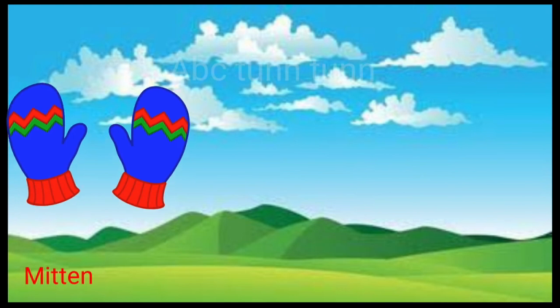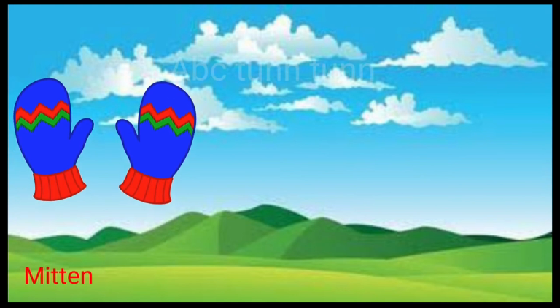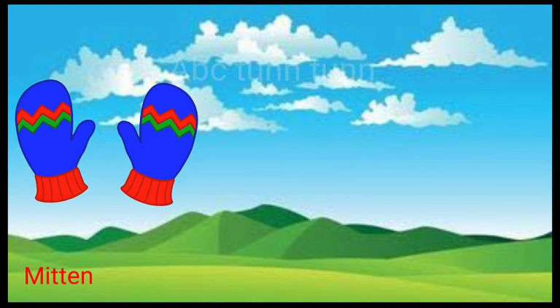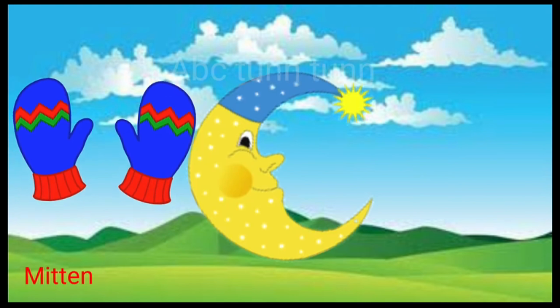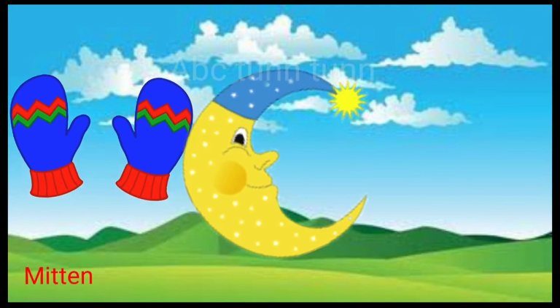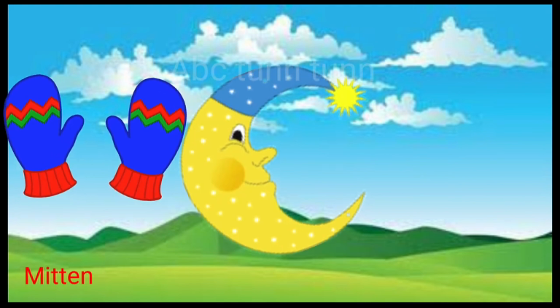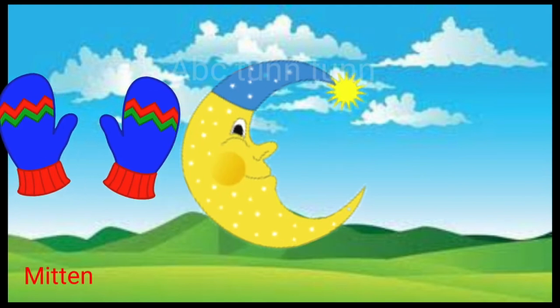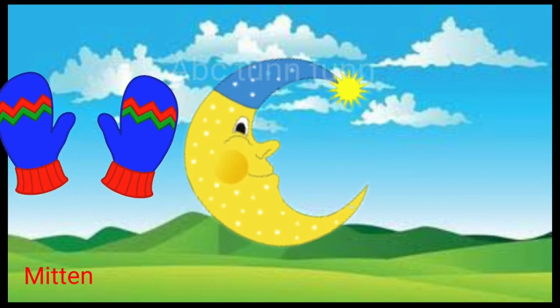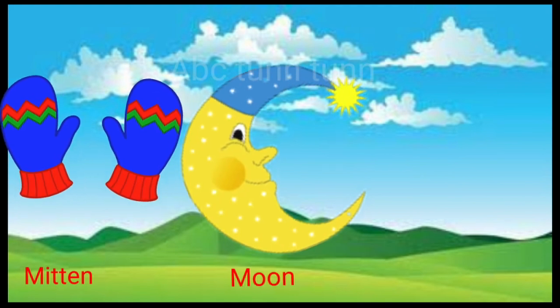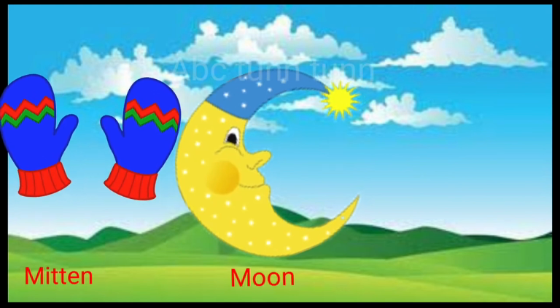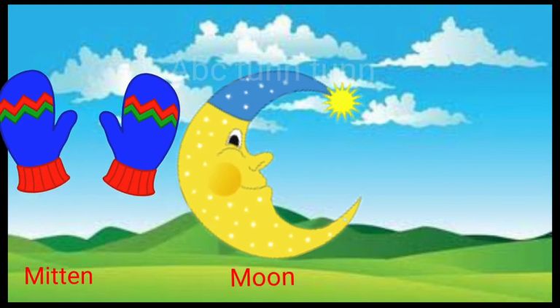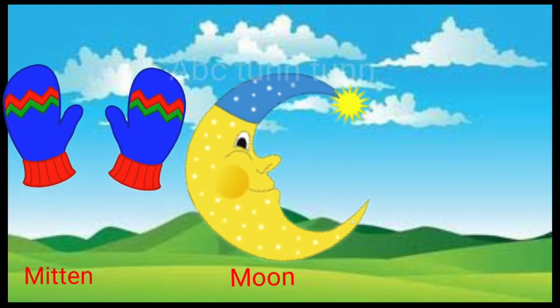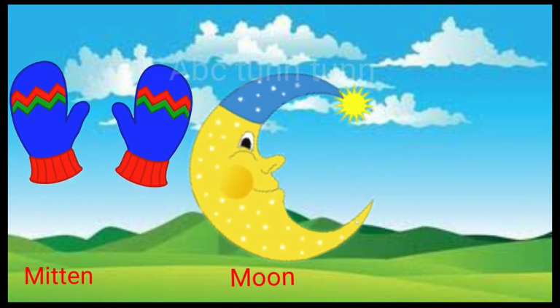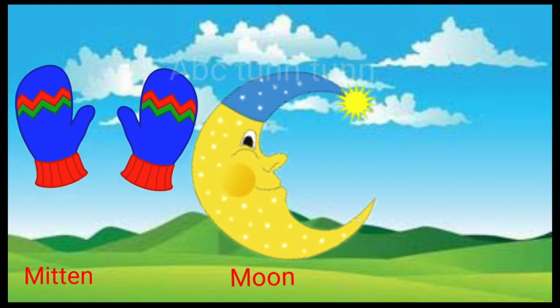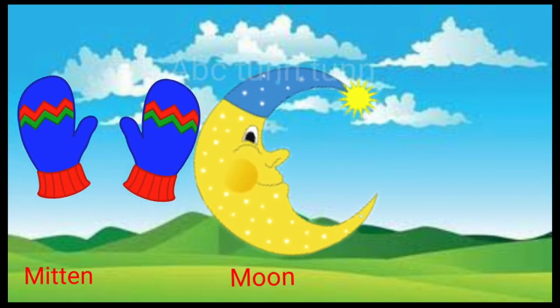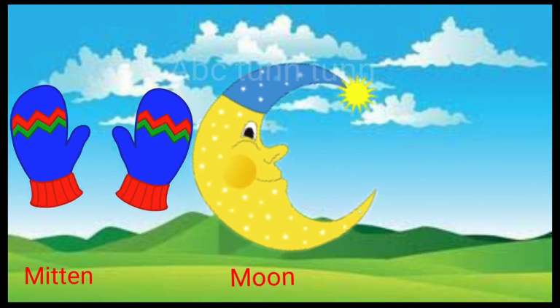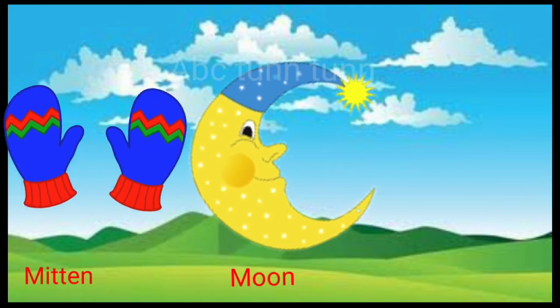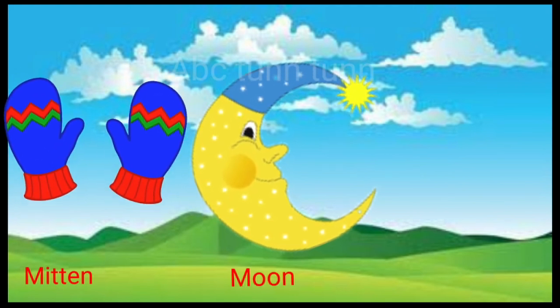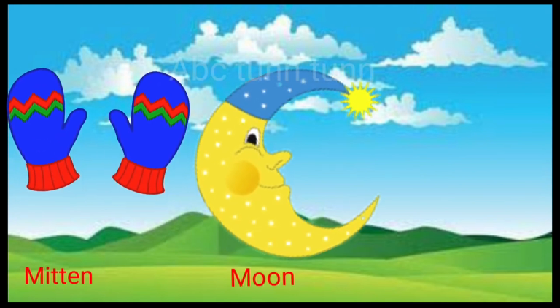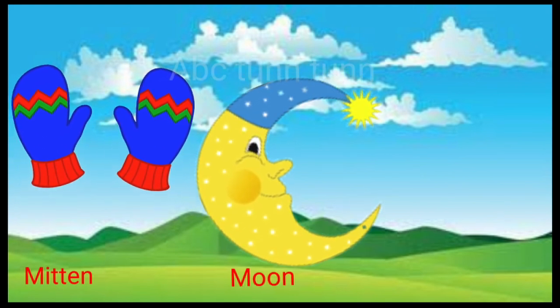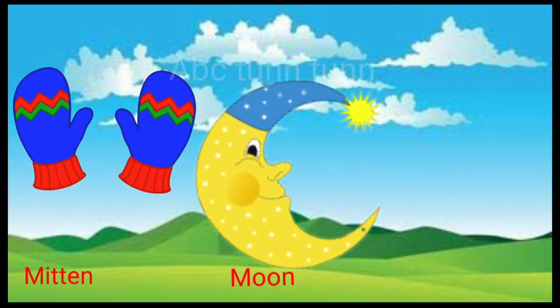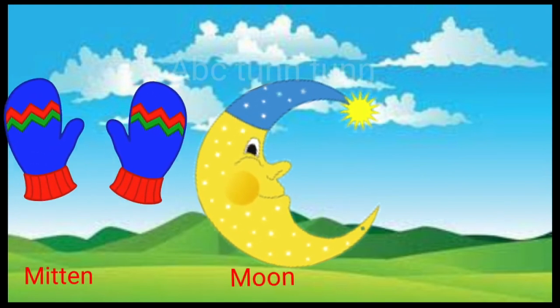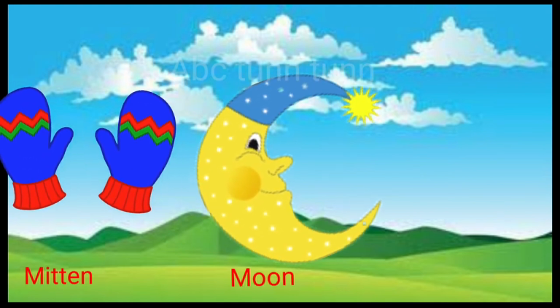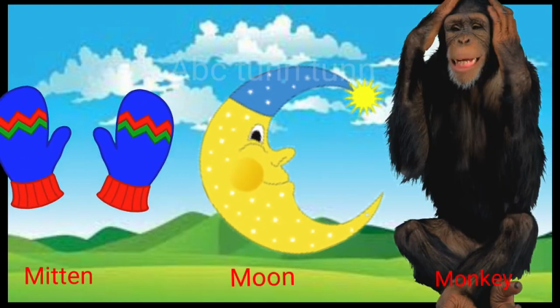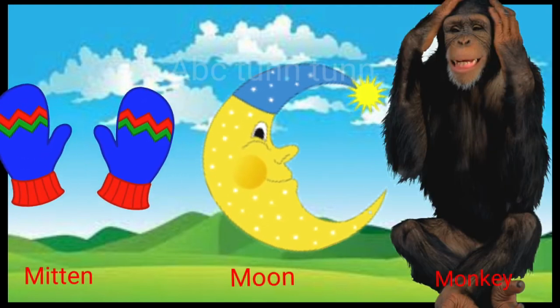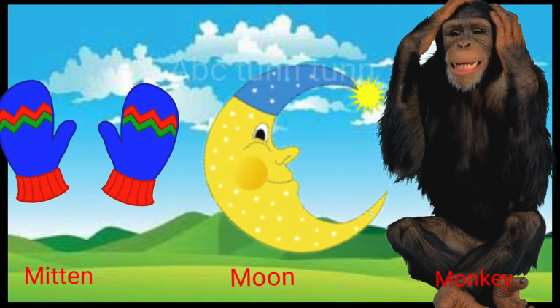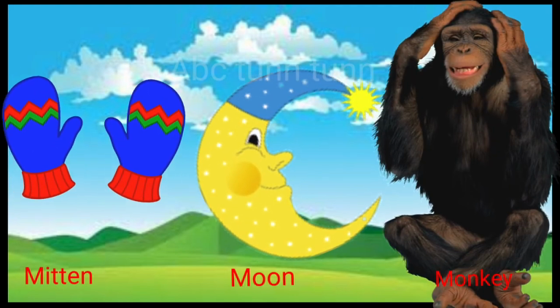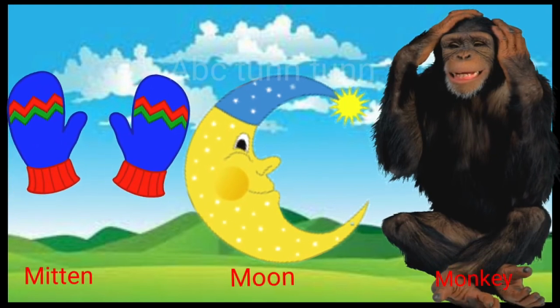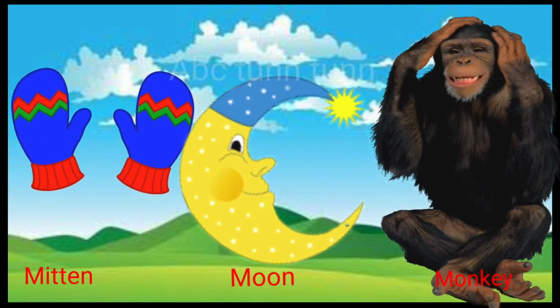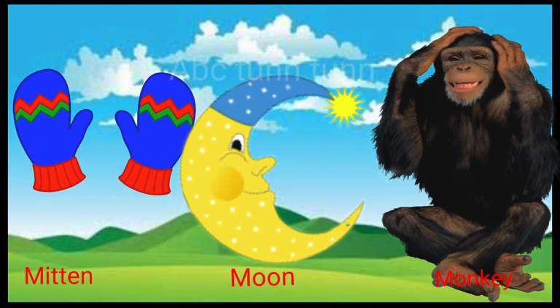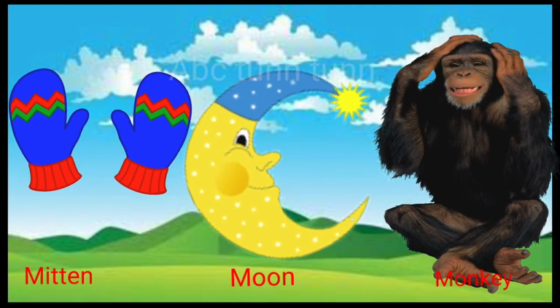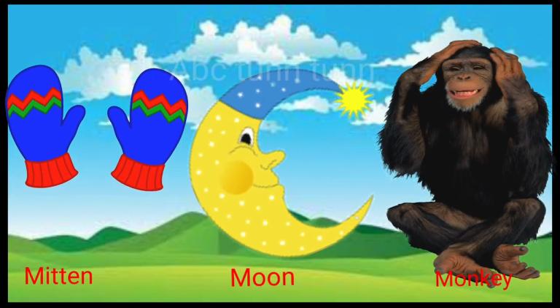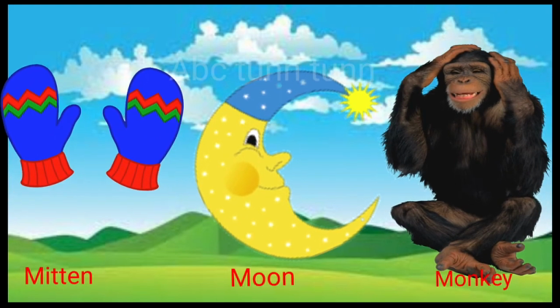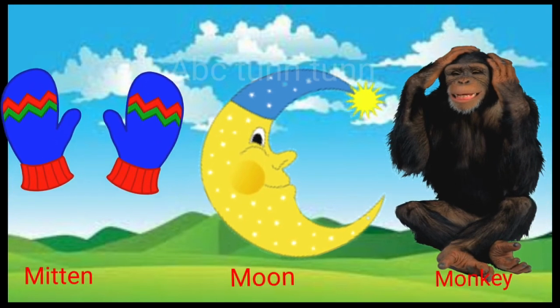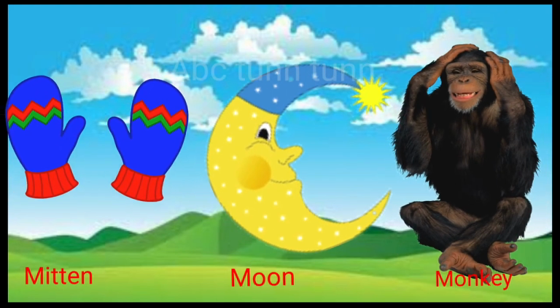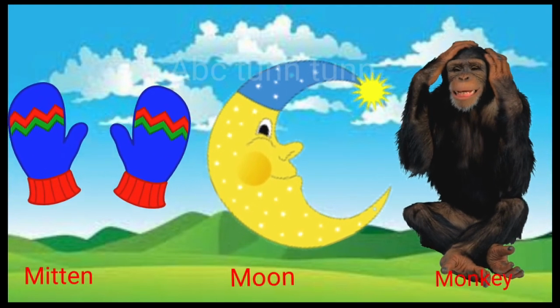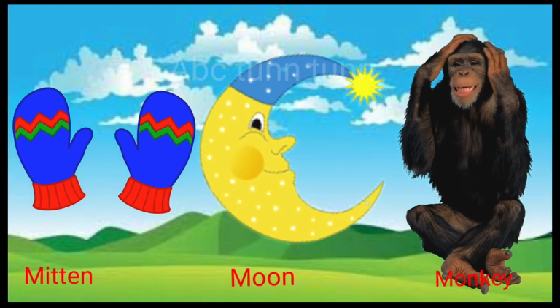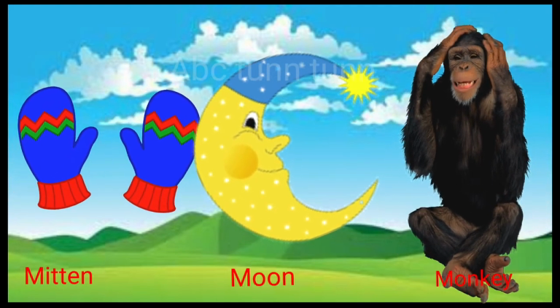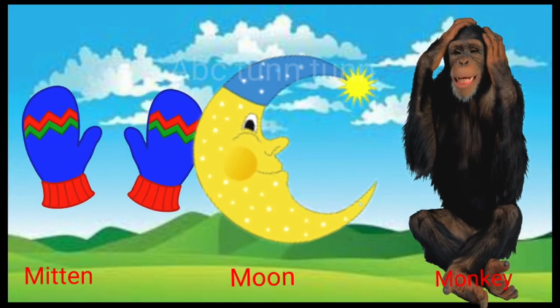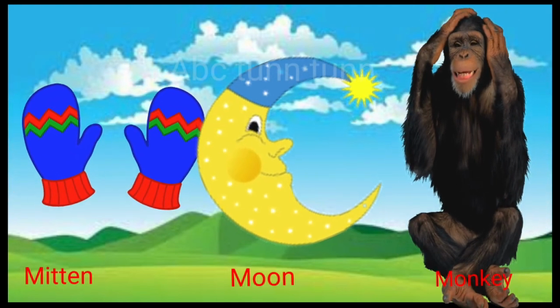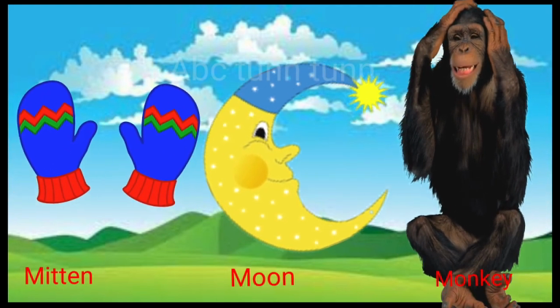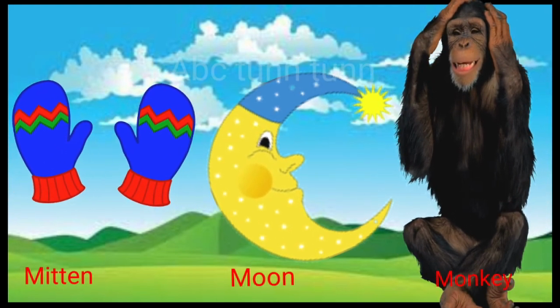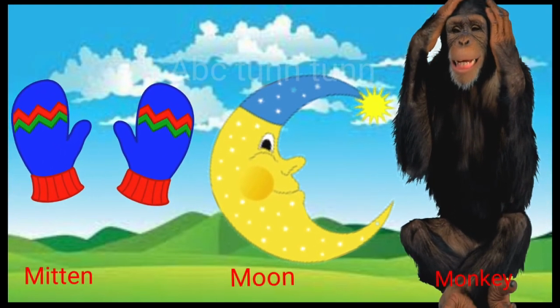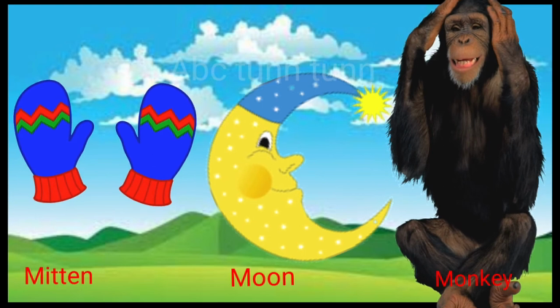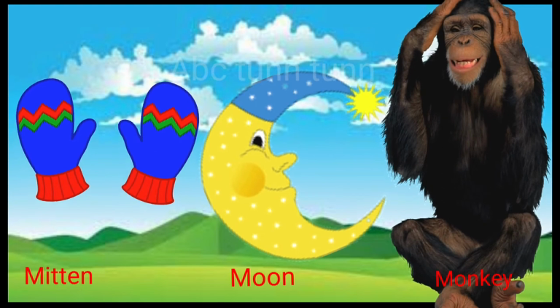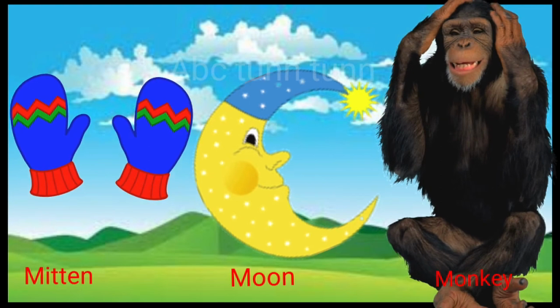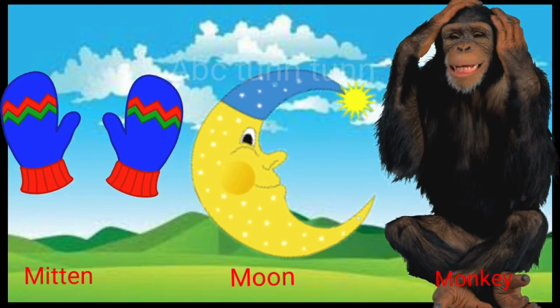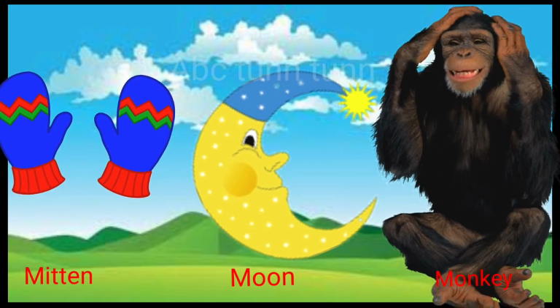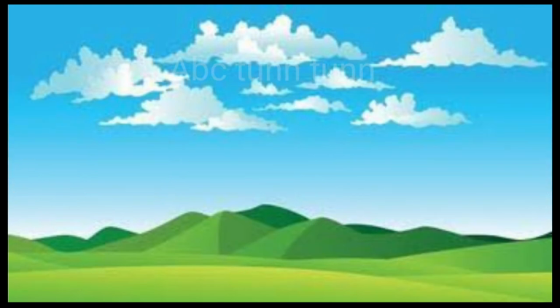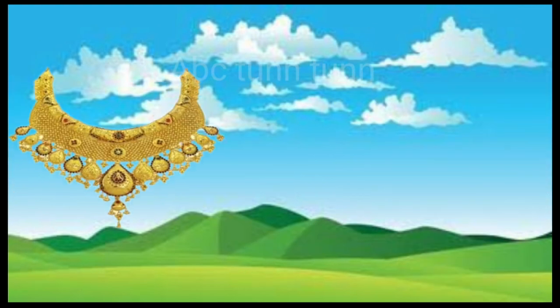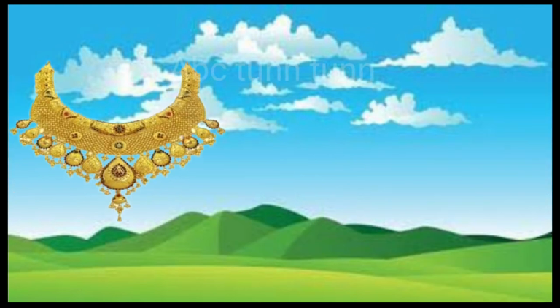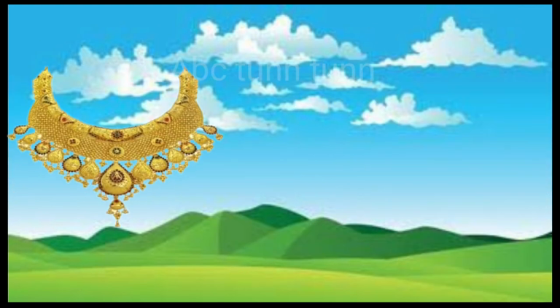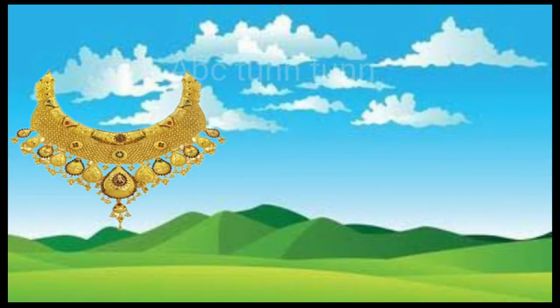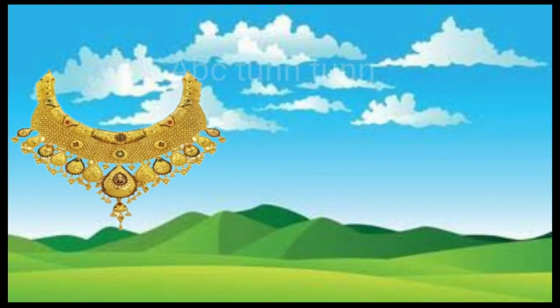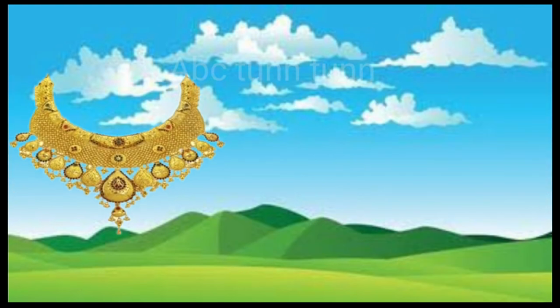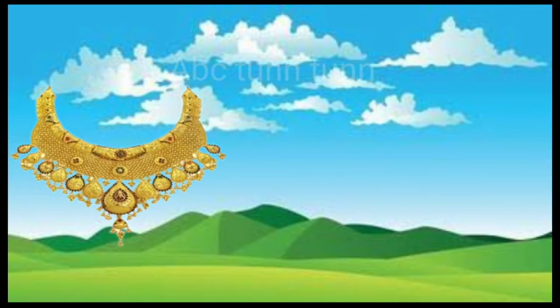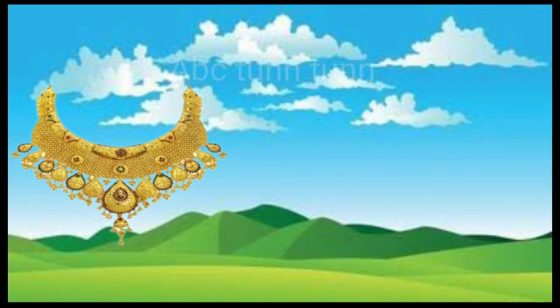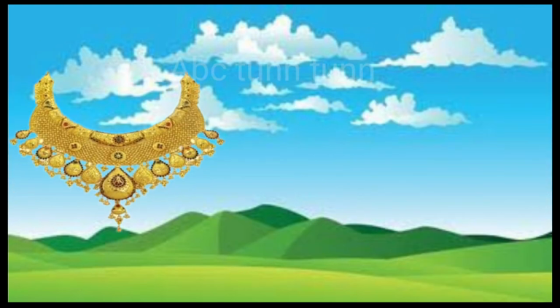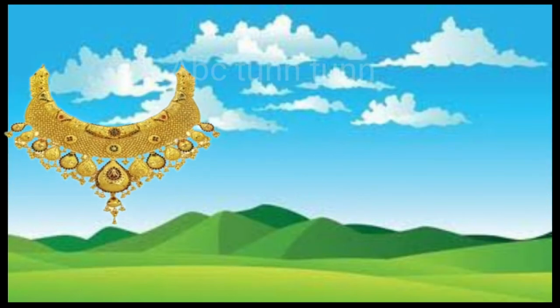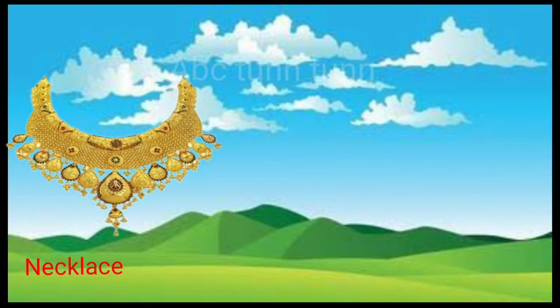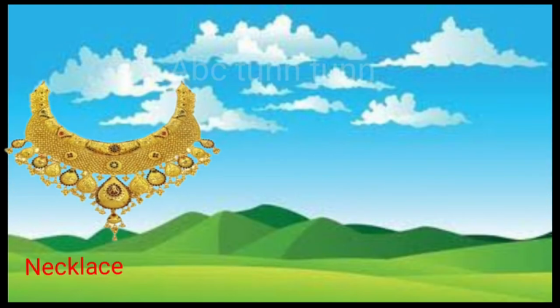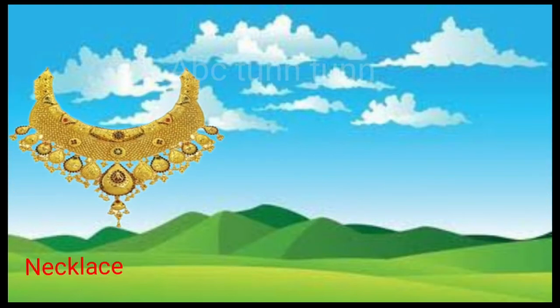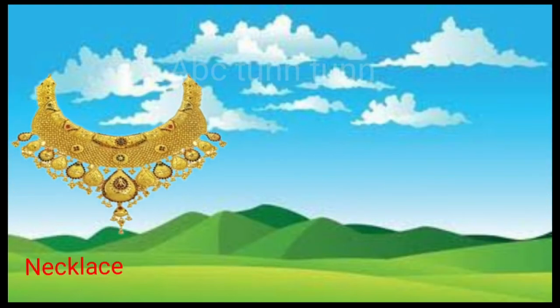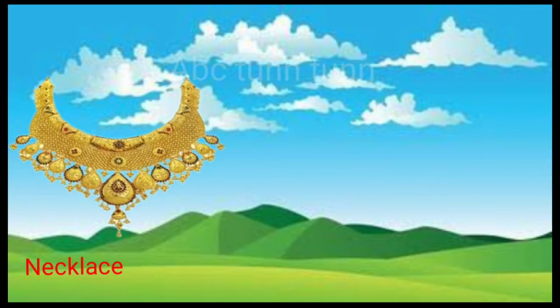M is for mitten. M is for moon. M is for monkey. Ma, ma, ma.